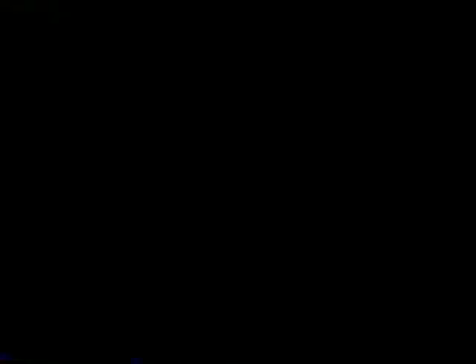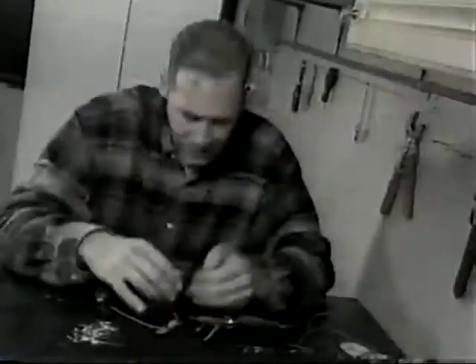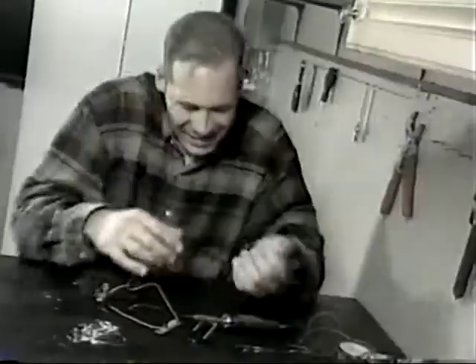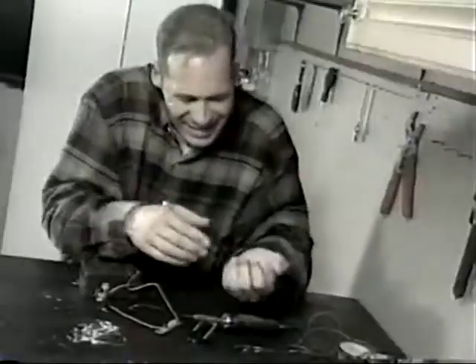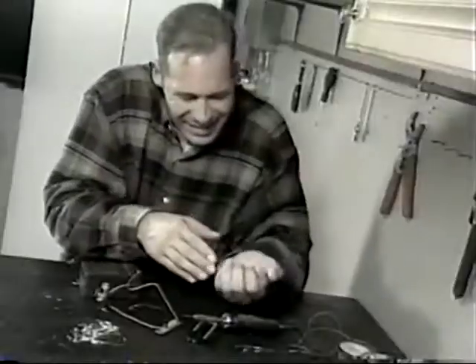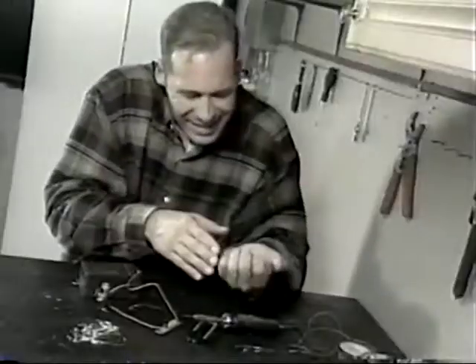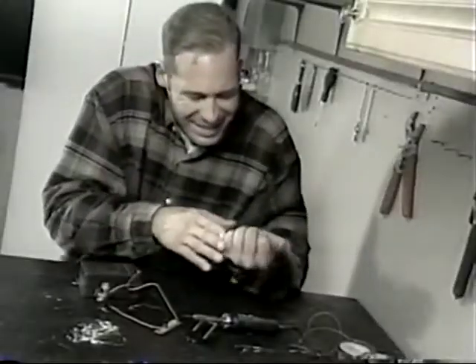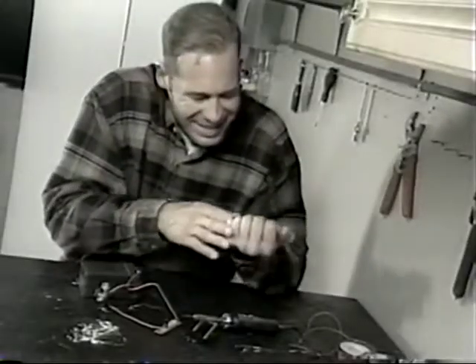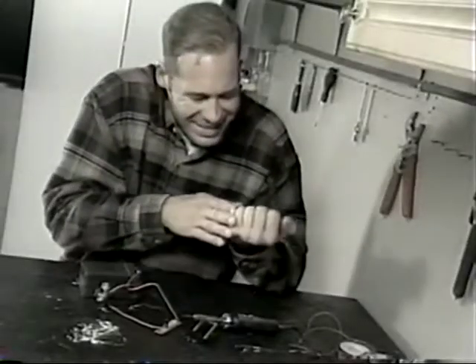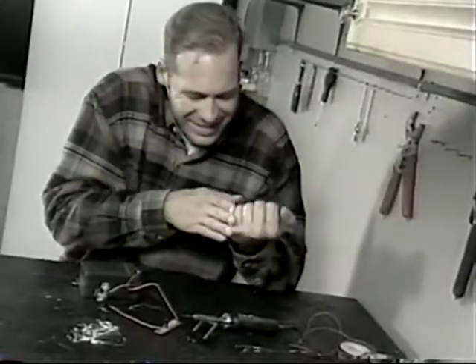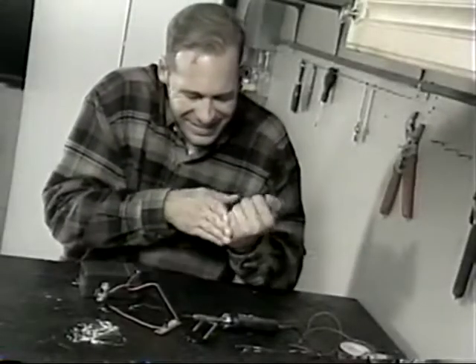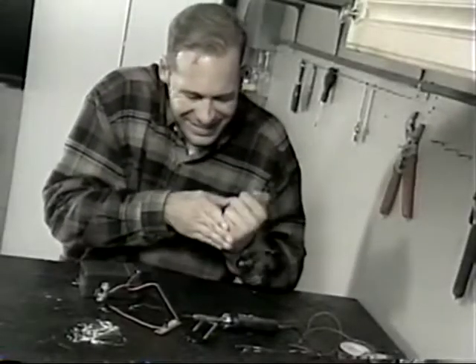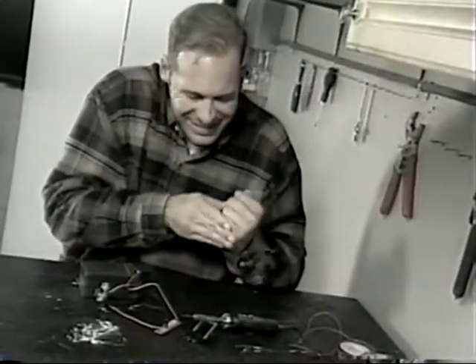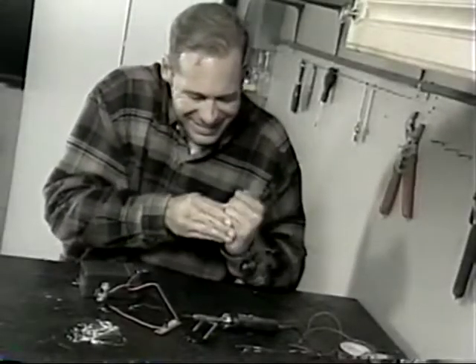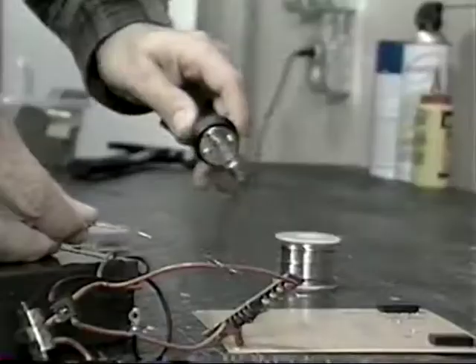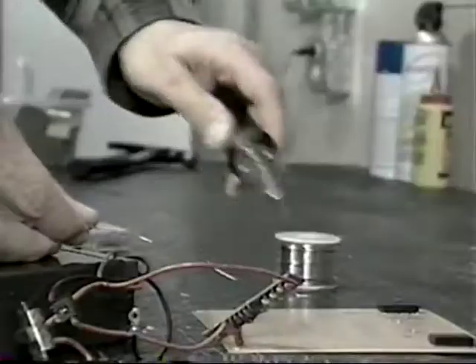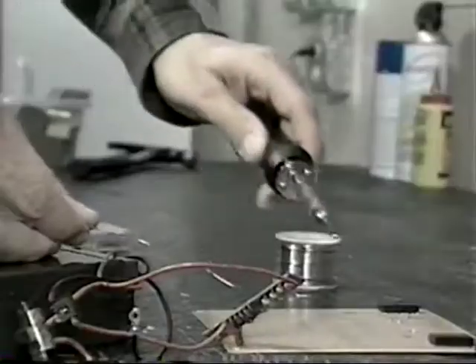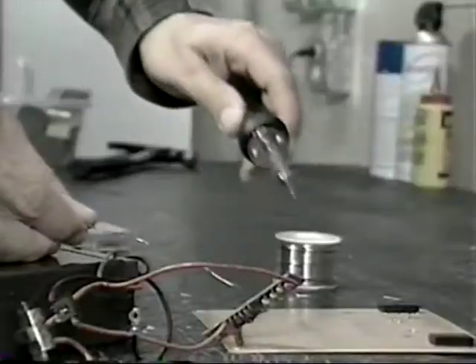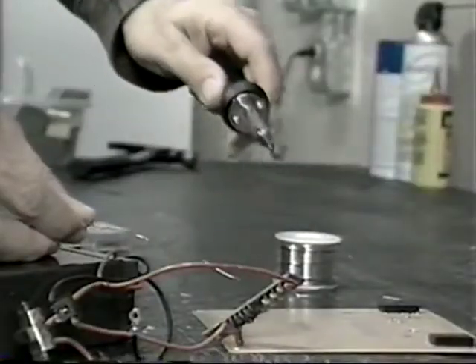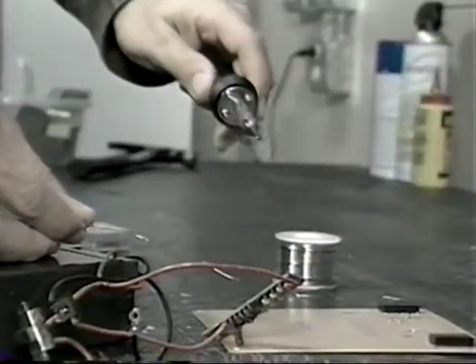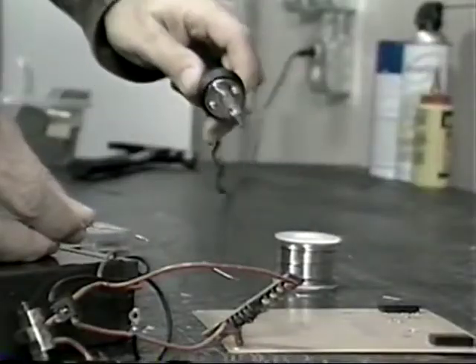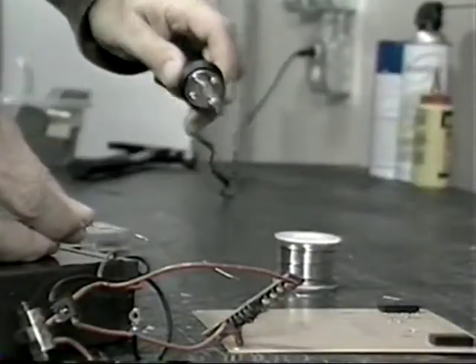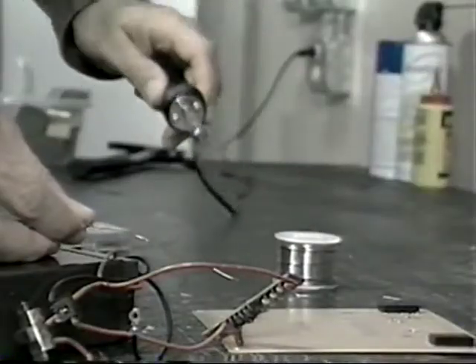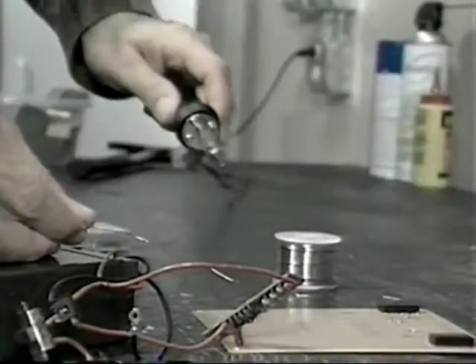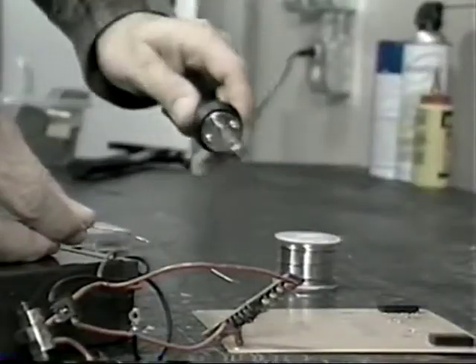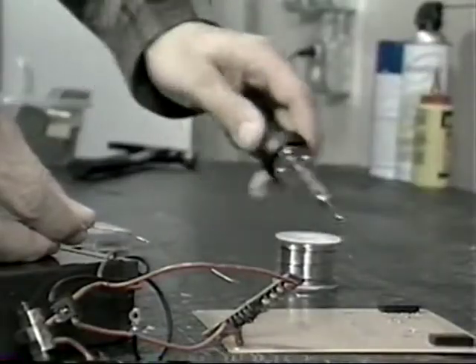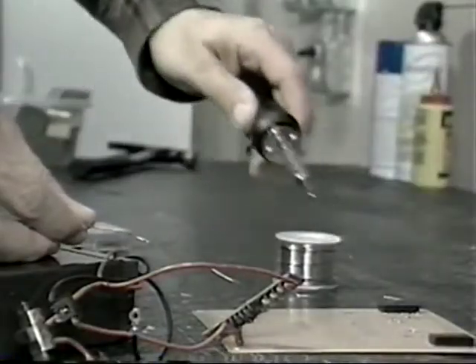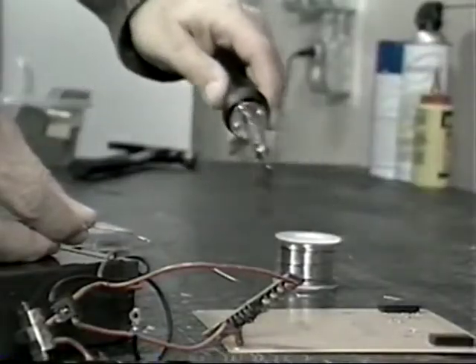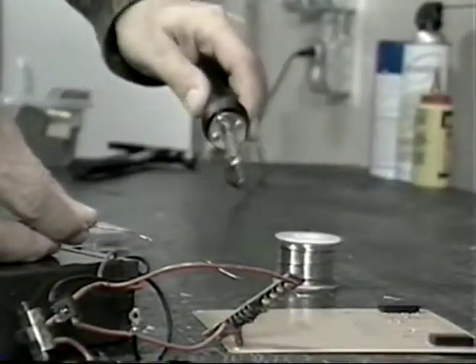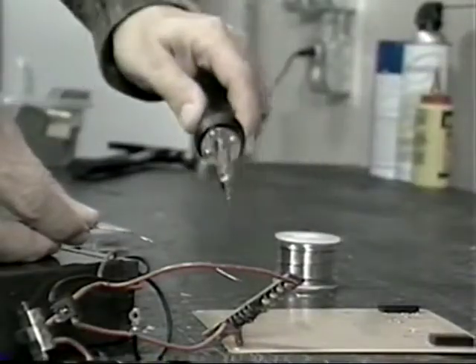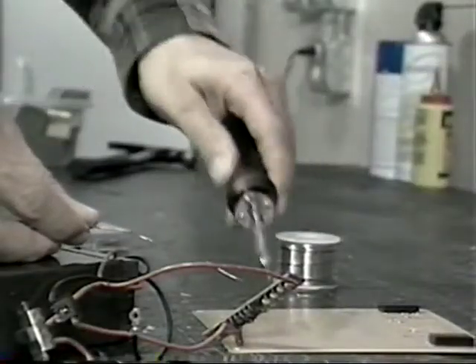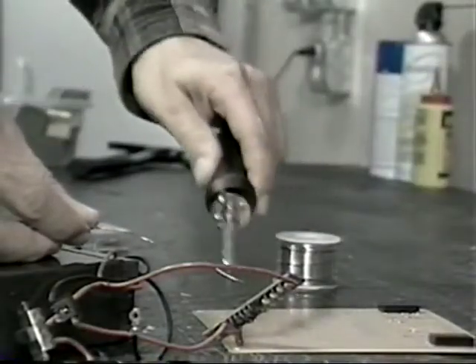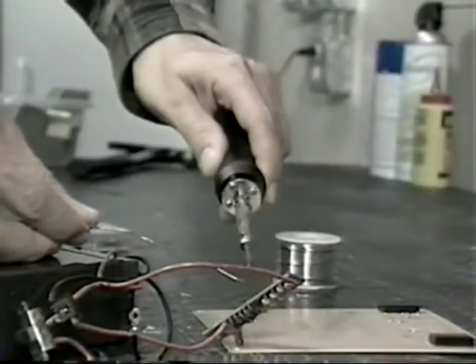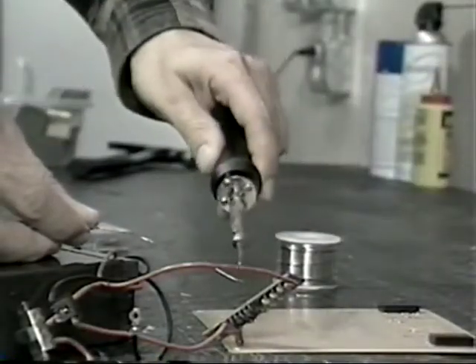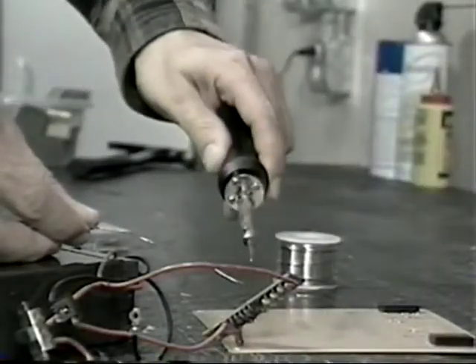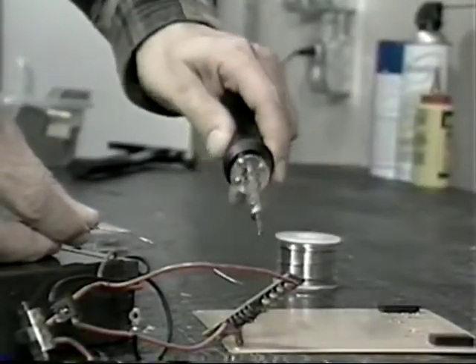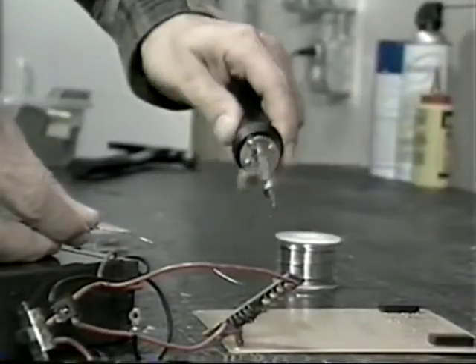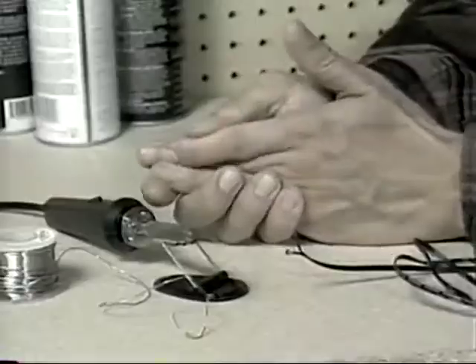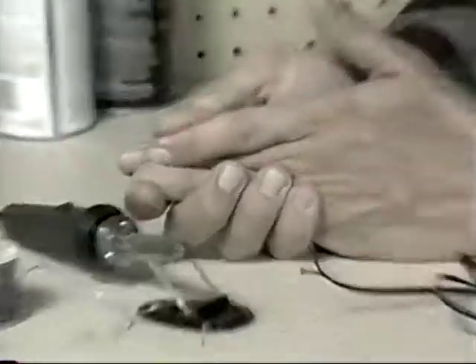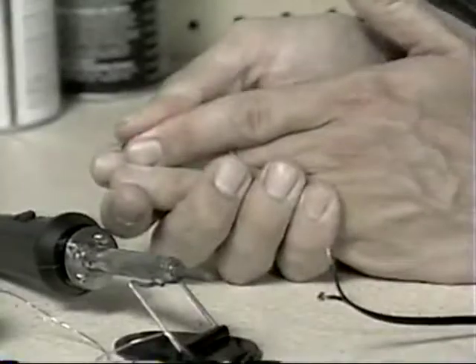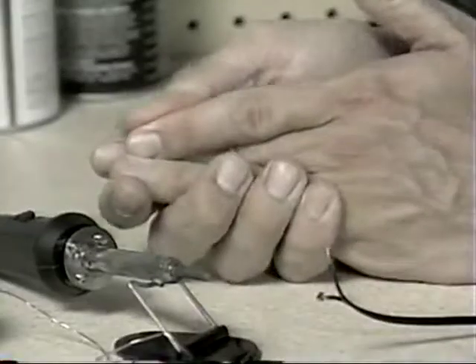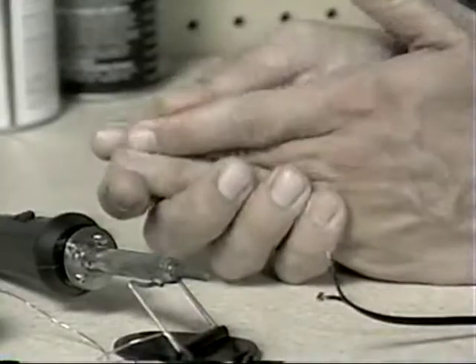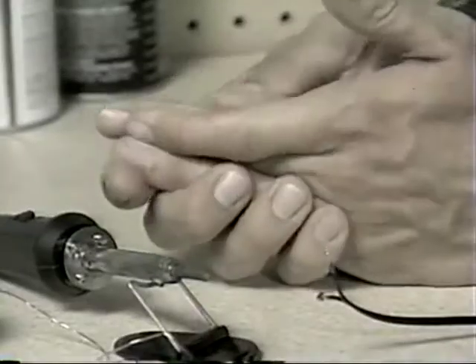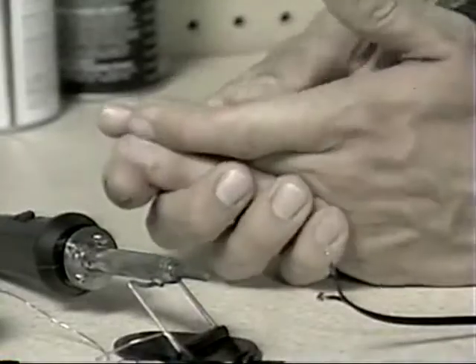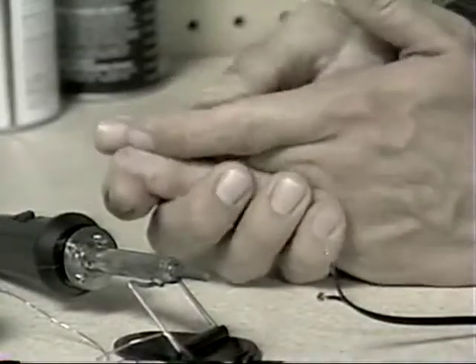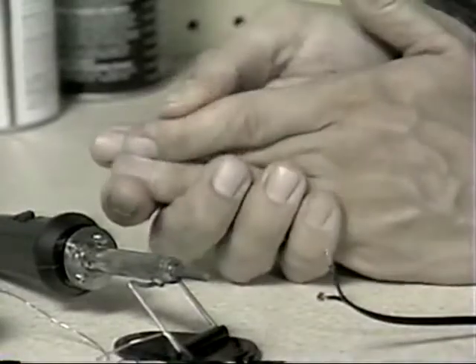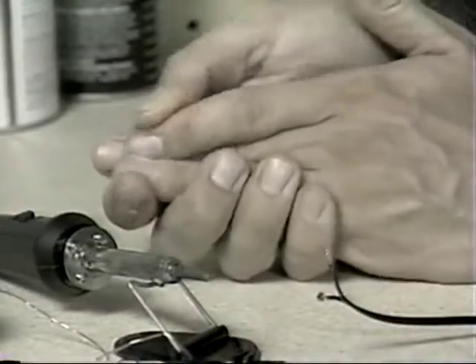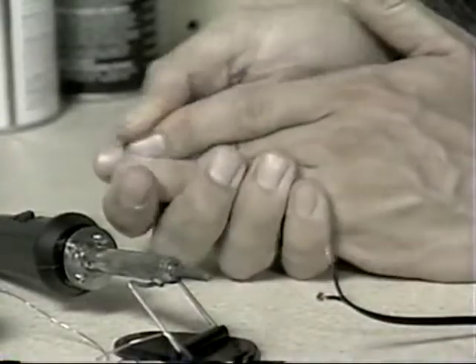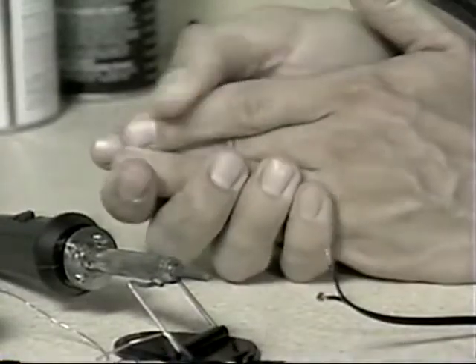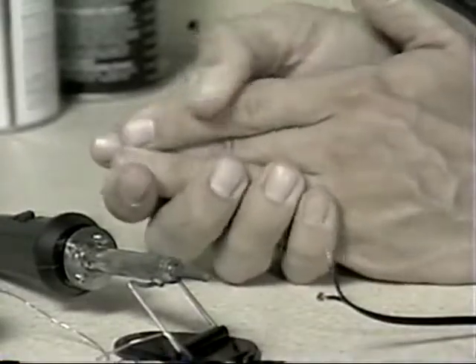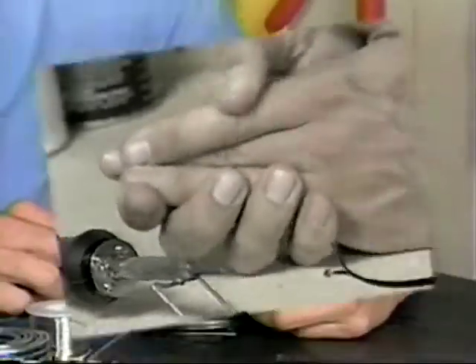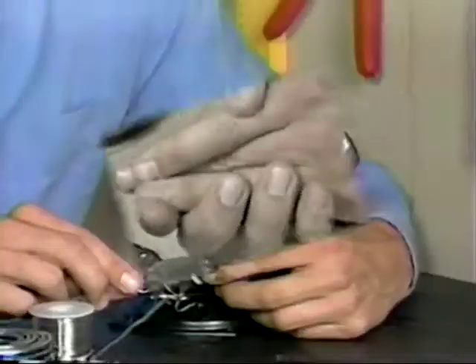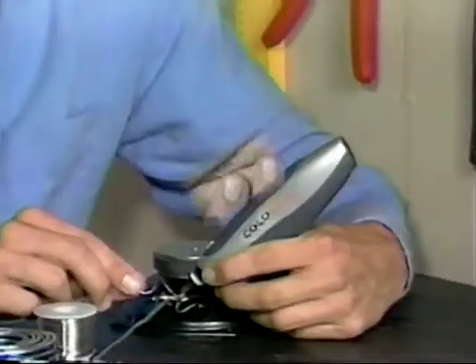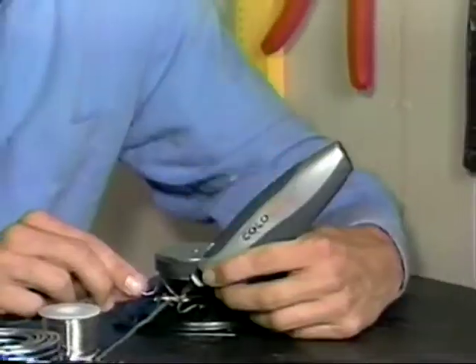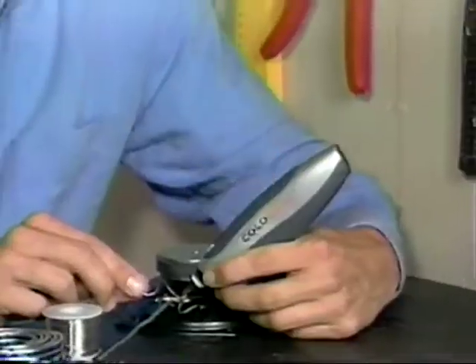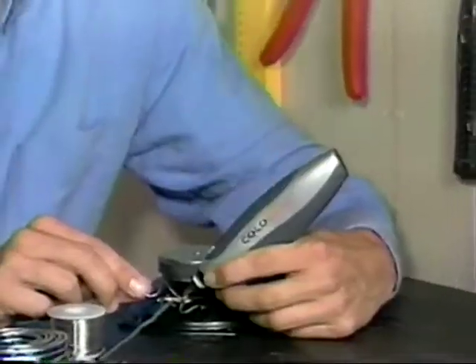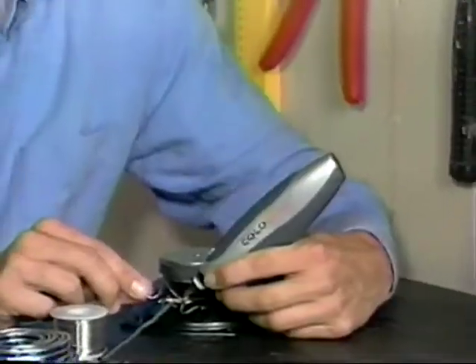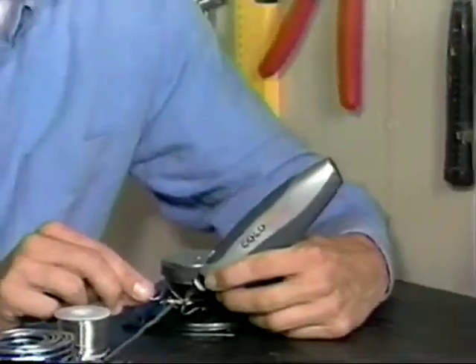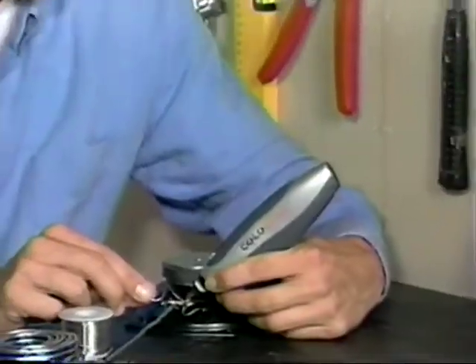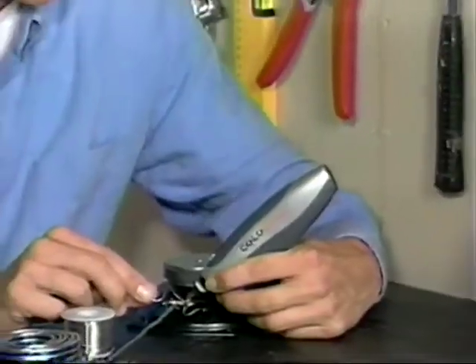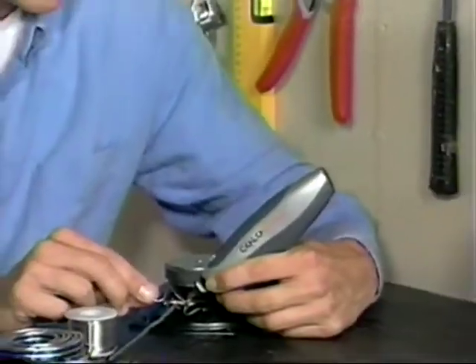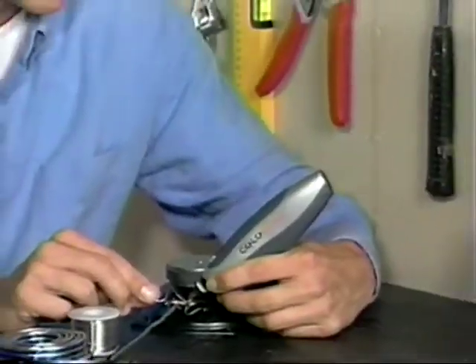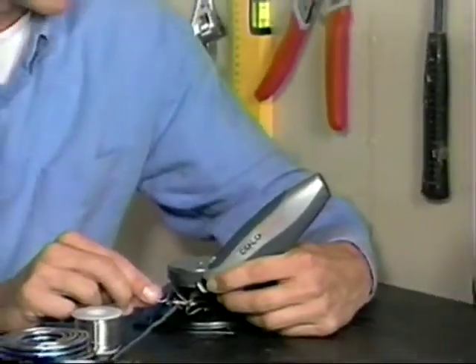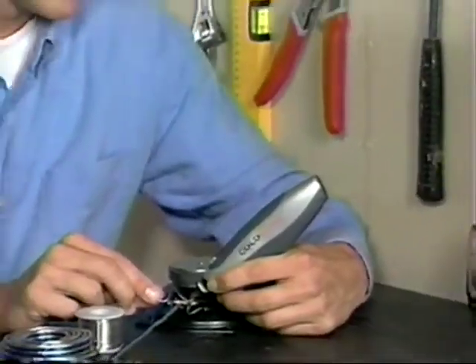Ouch! That hurts! With old-fashioned soldering irons, you're stuck to the wall. Plus, they can burn through anything. There's gotta be a better way.